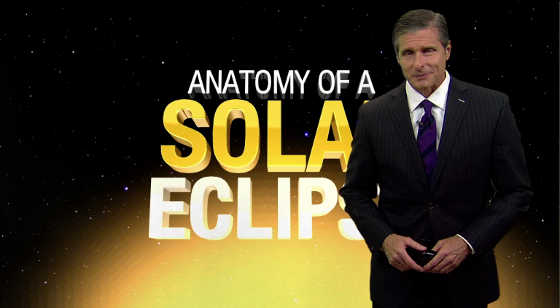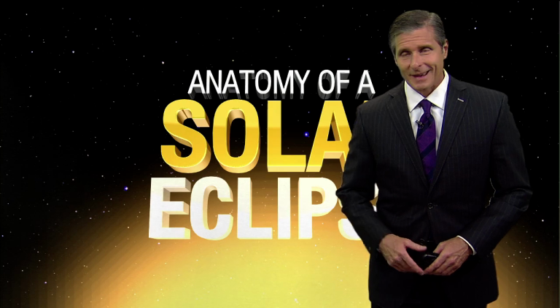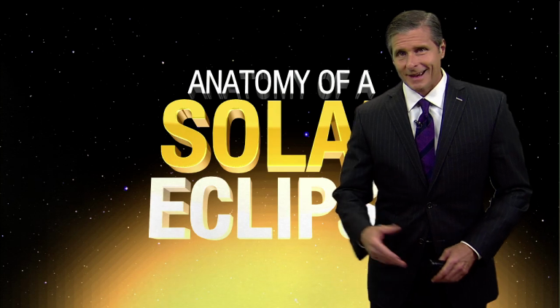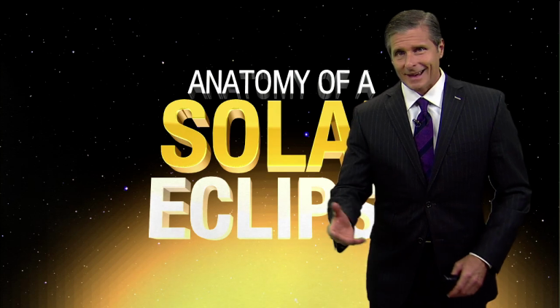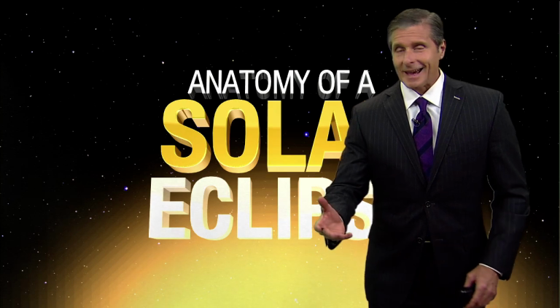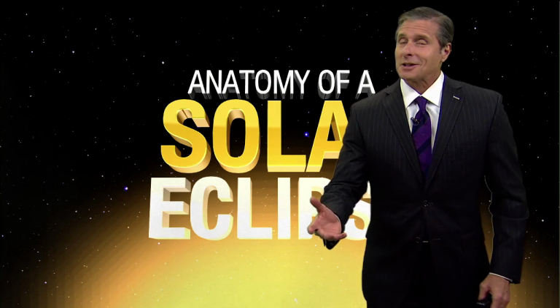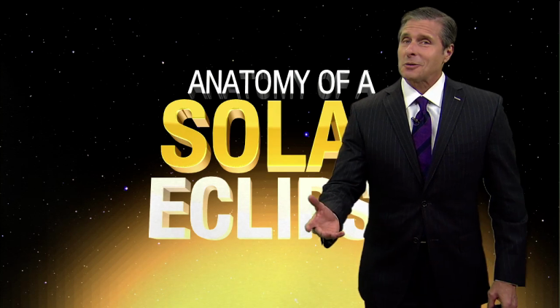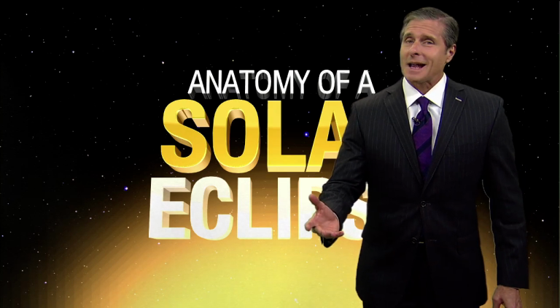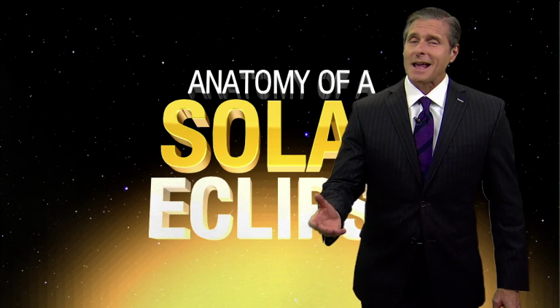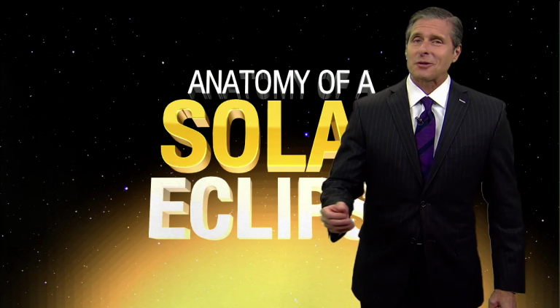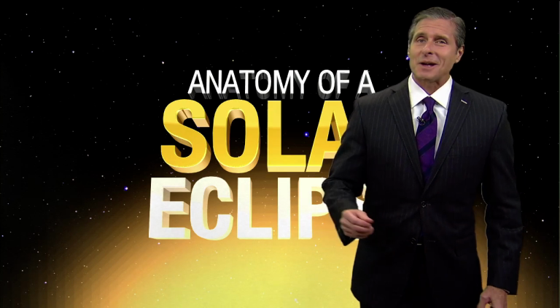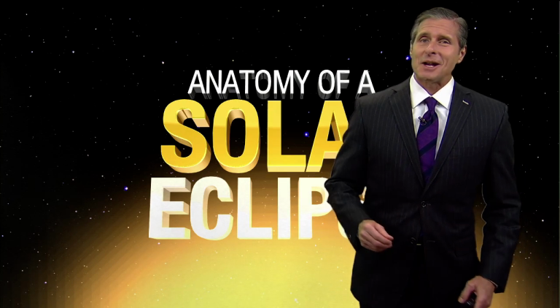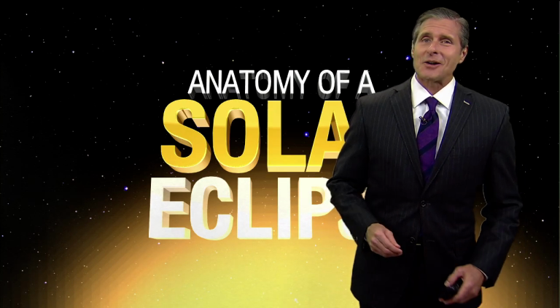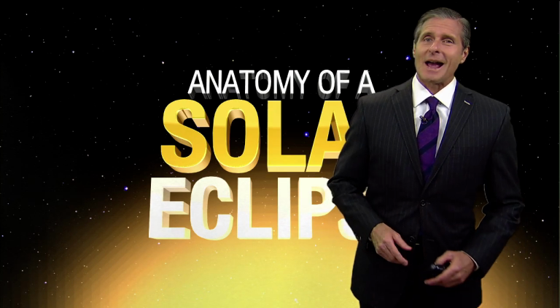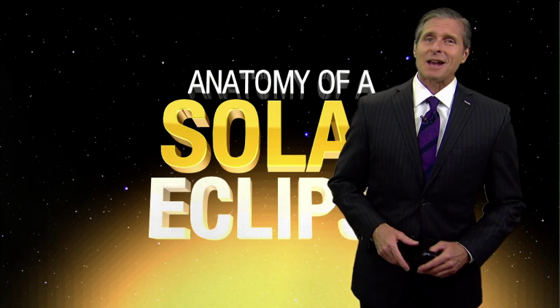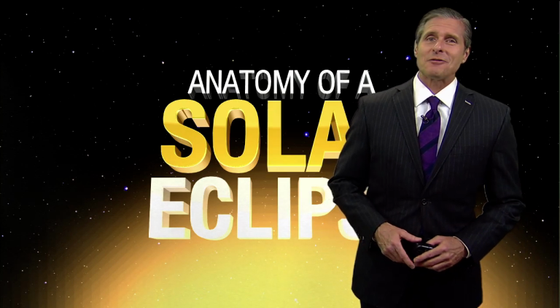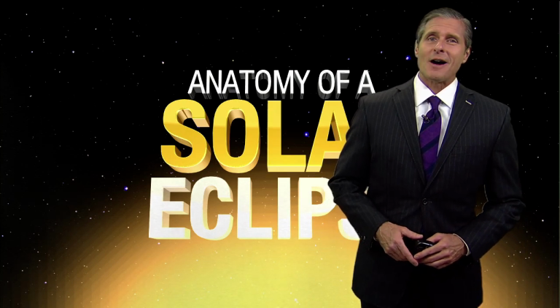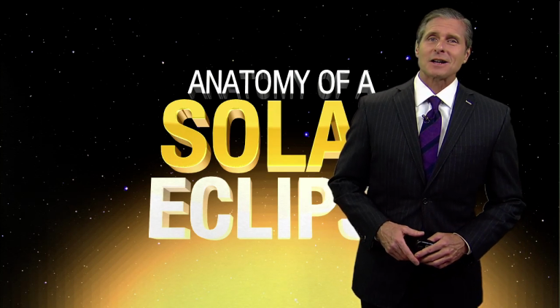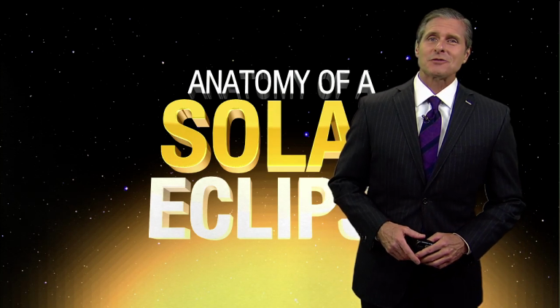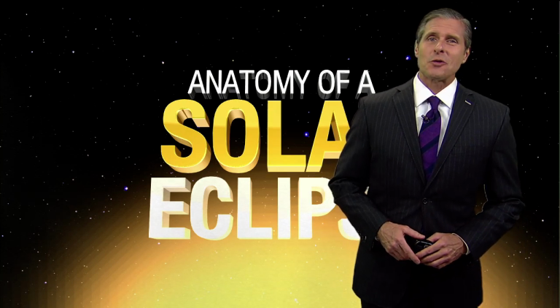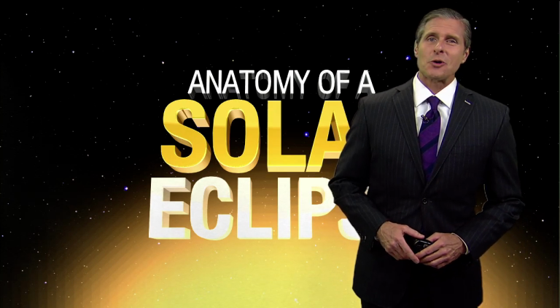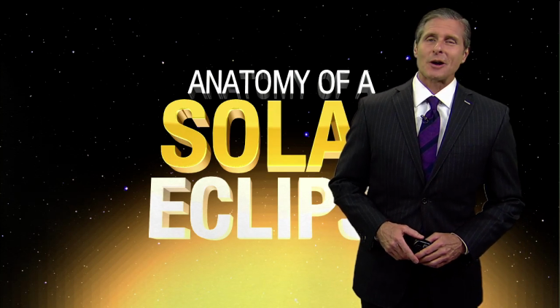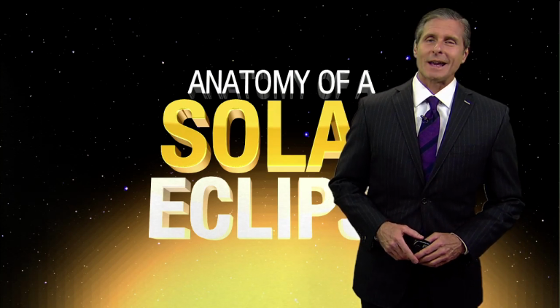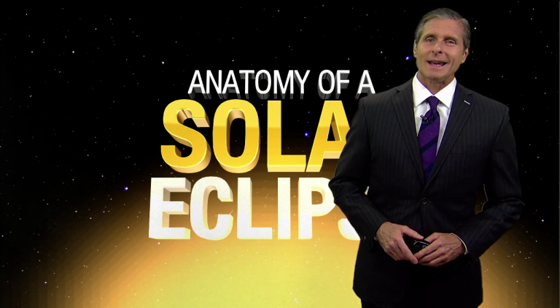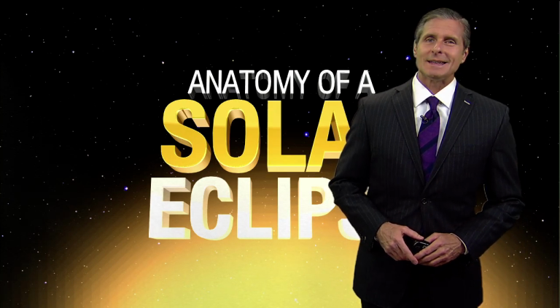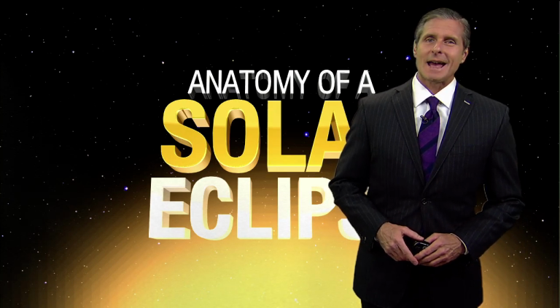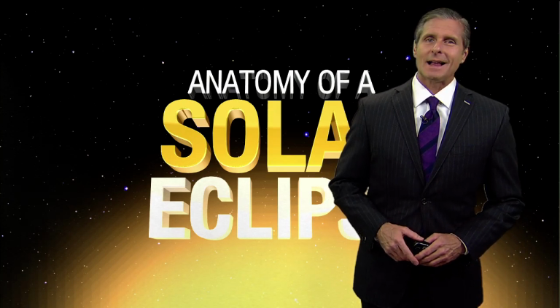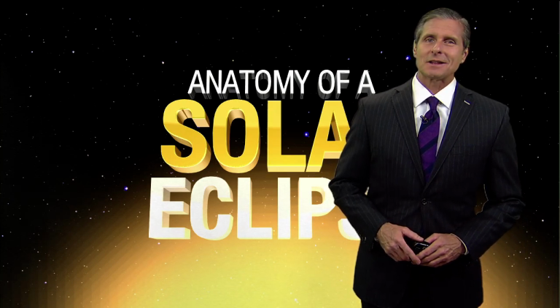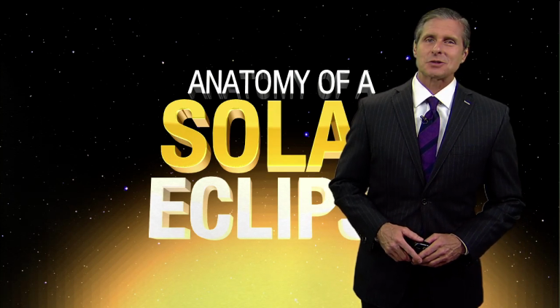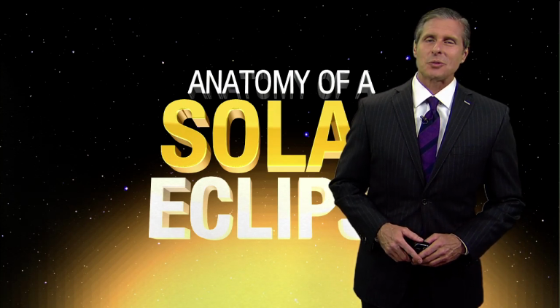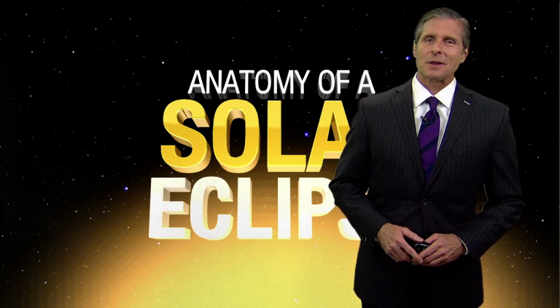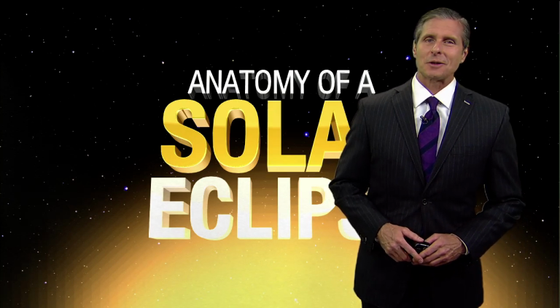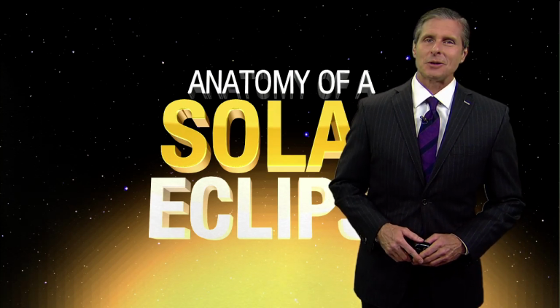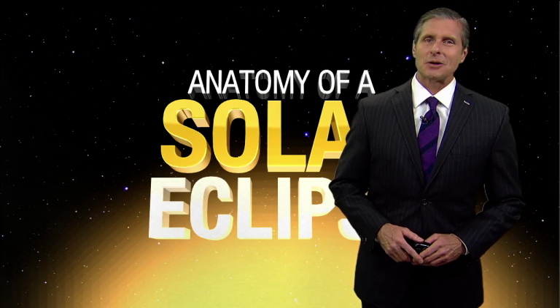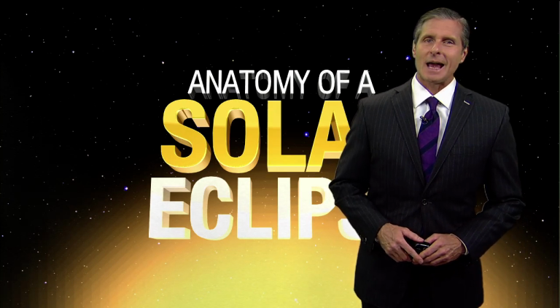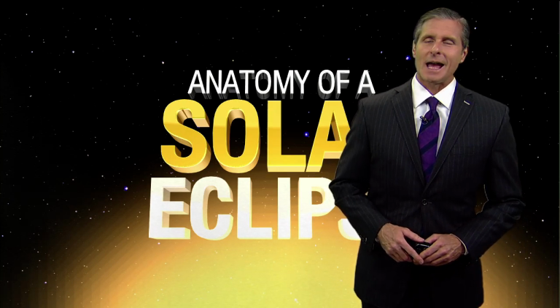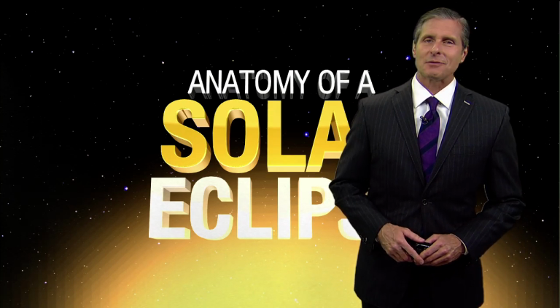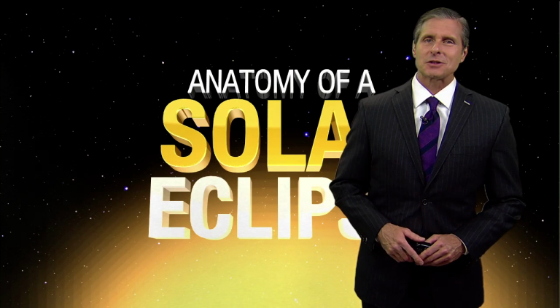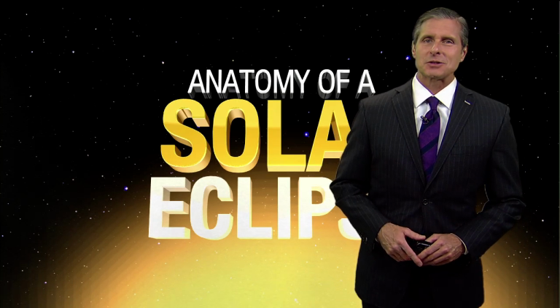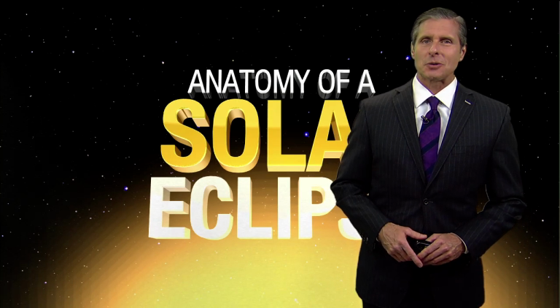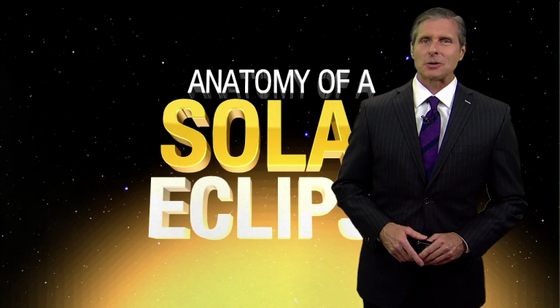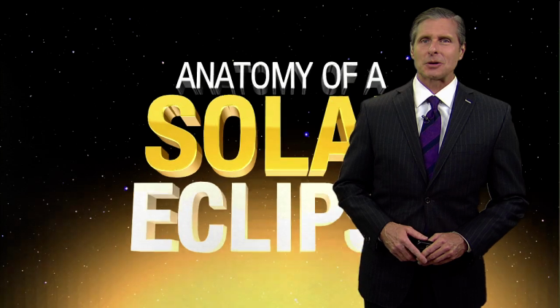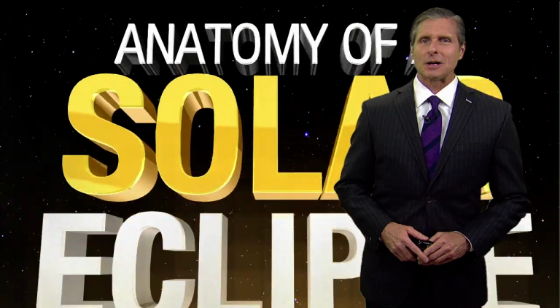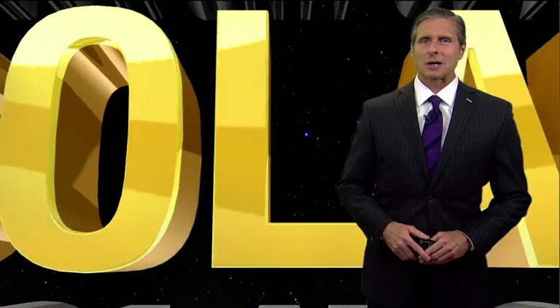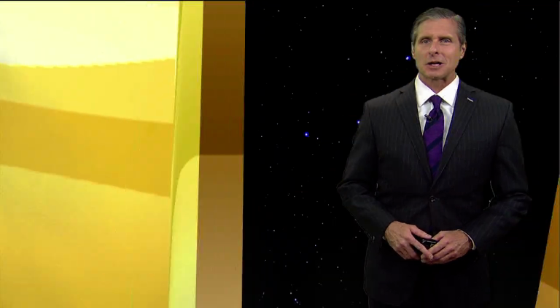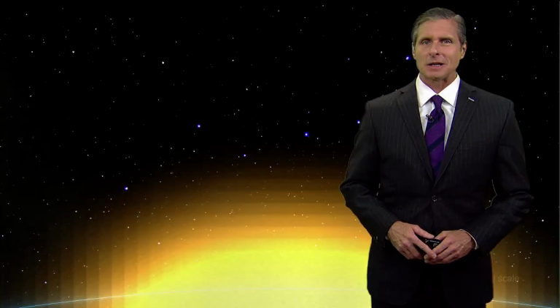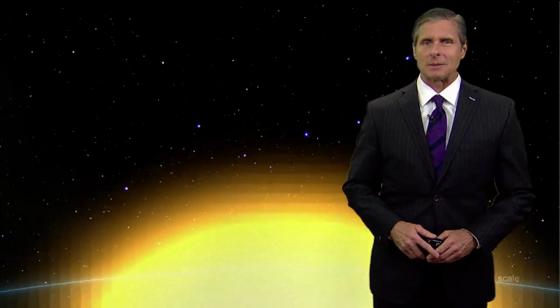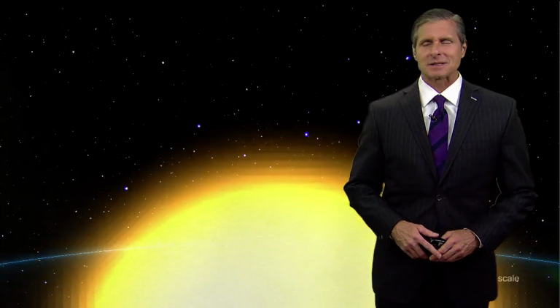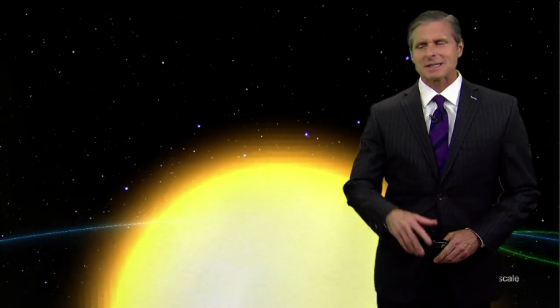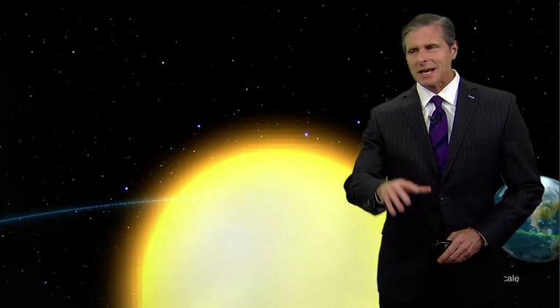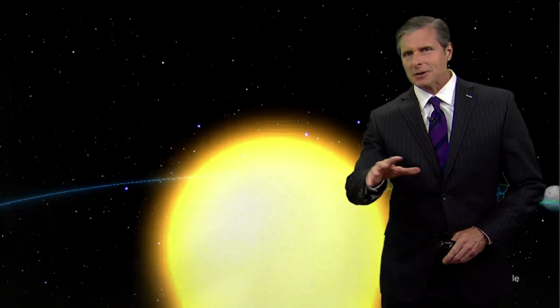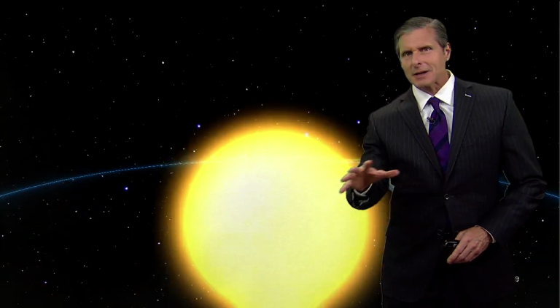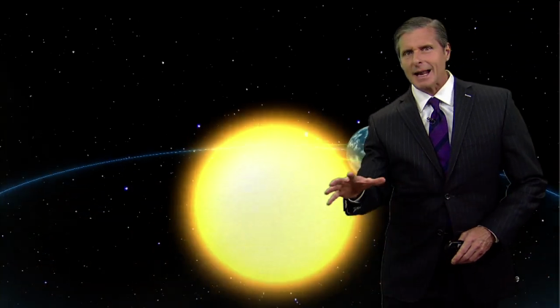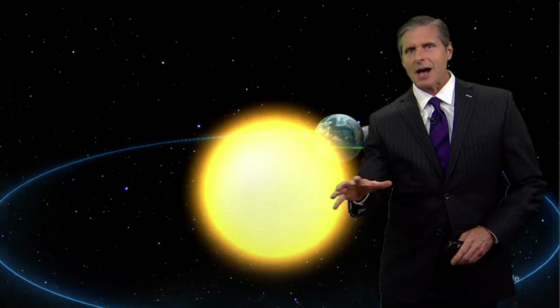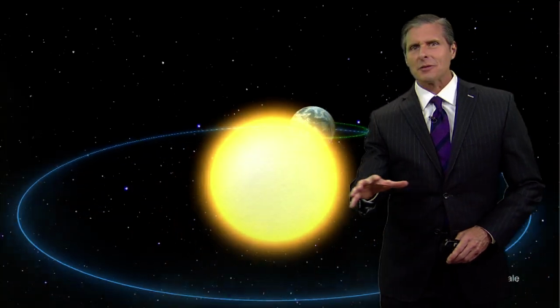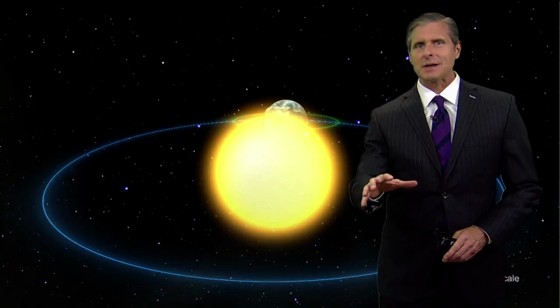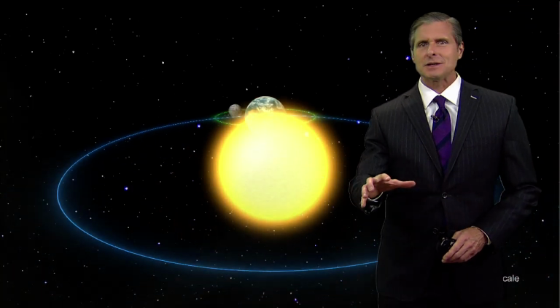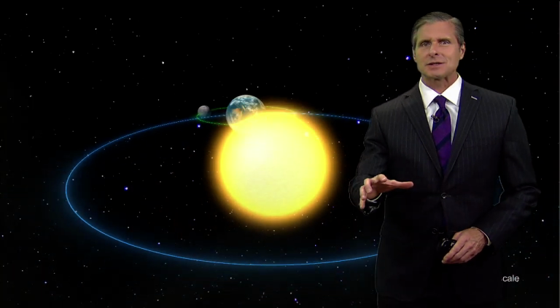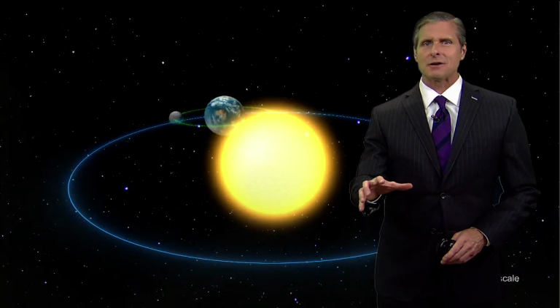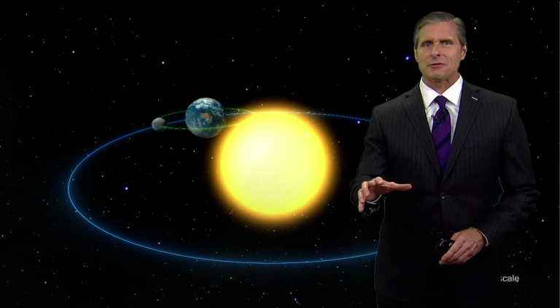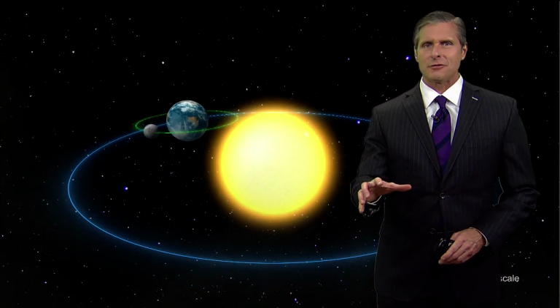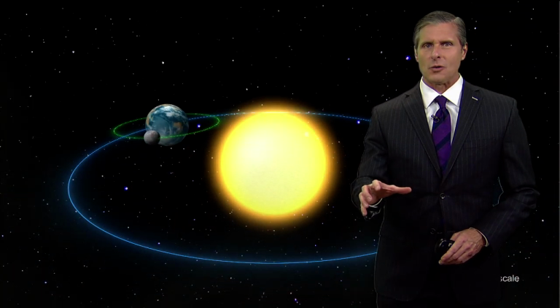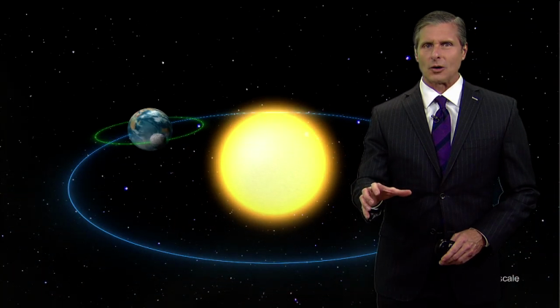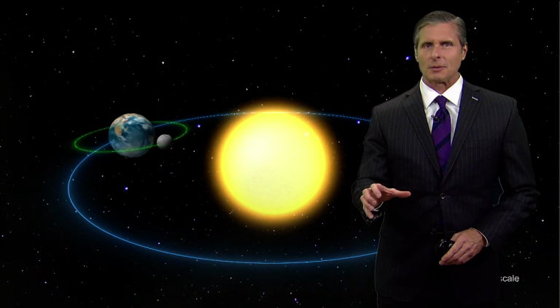Hello, Dan Henry here at Fox 4 in Dallas with a look at the solar eclipse. Let's take a look at how these form.